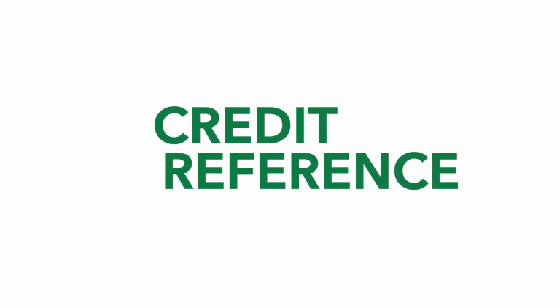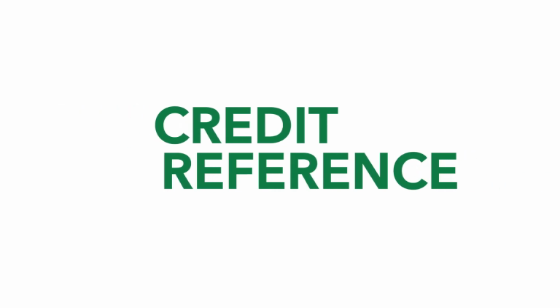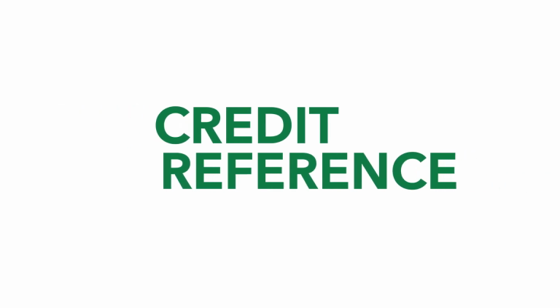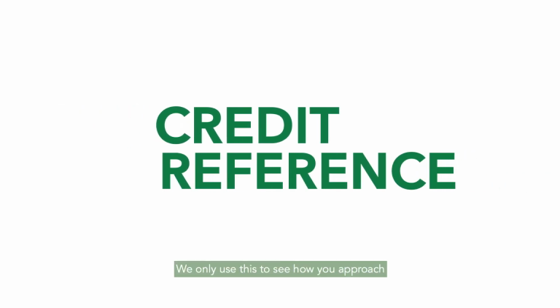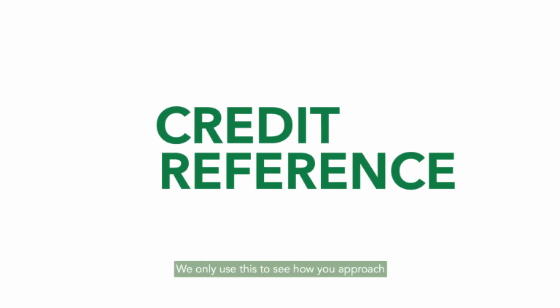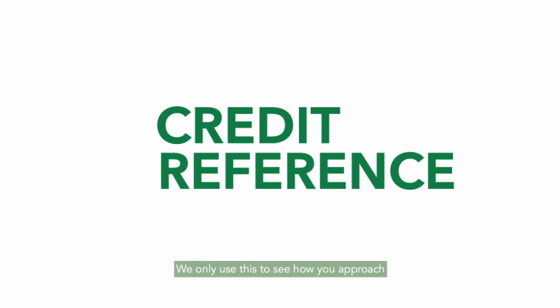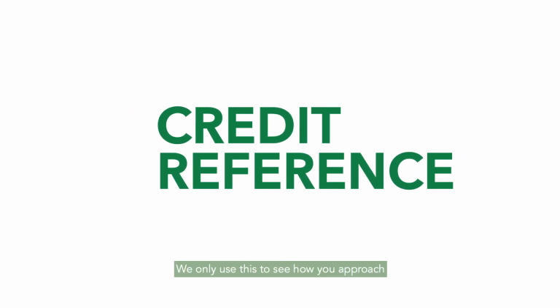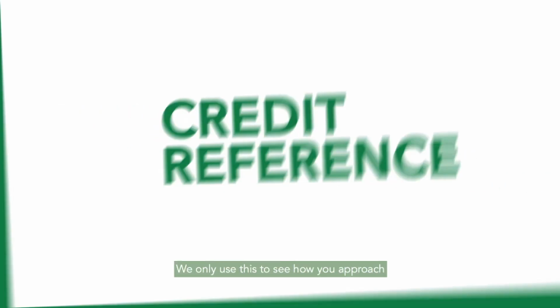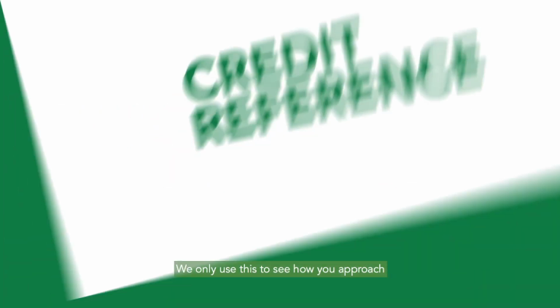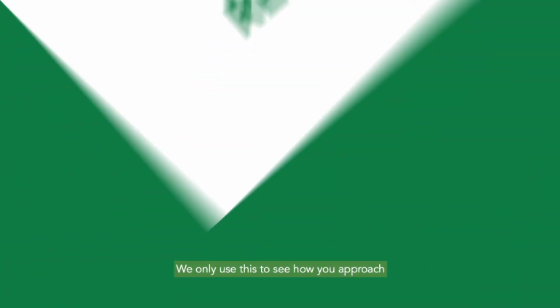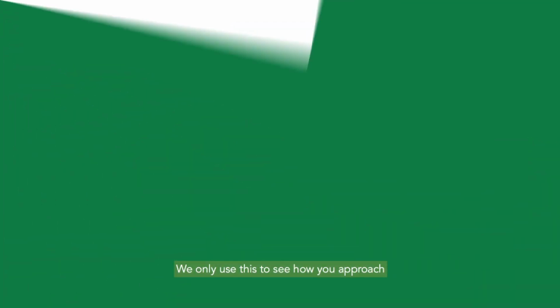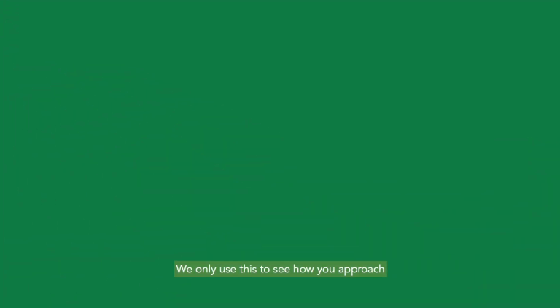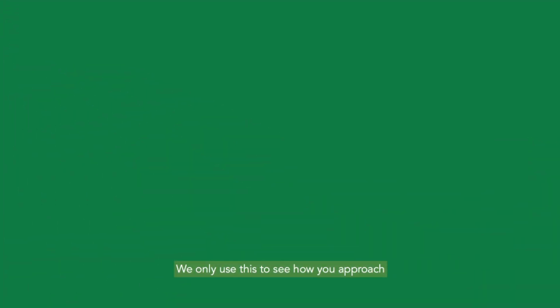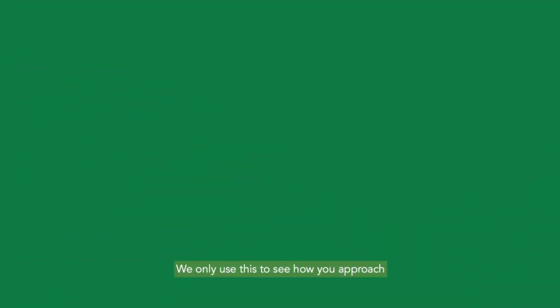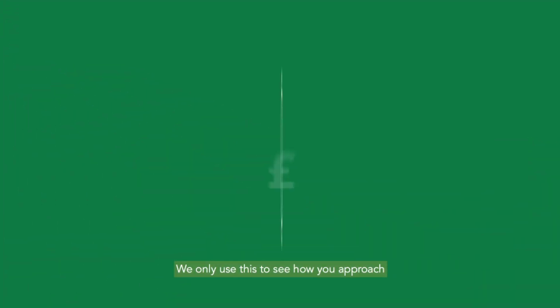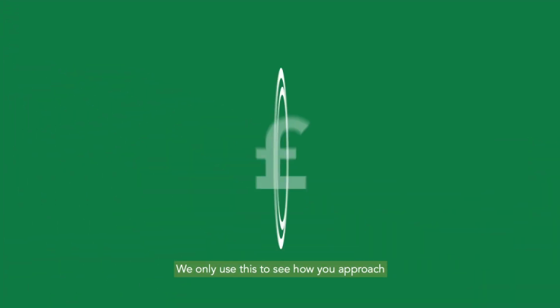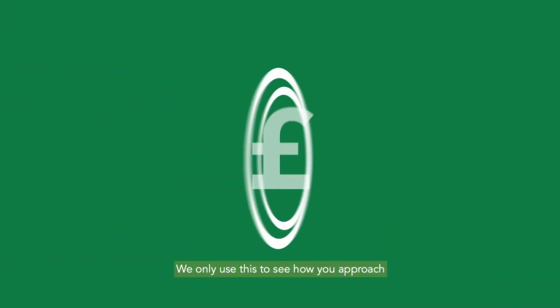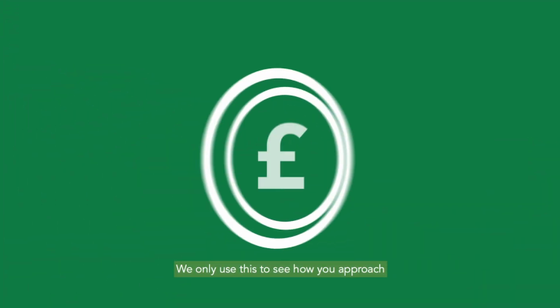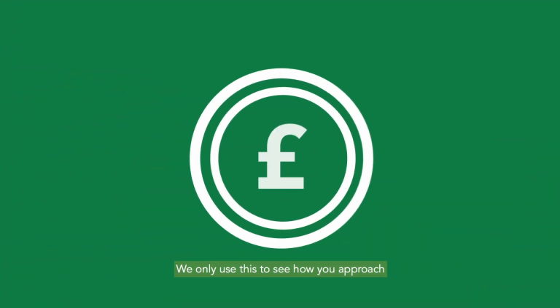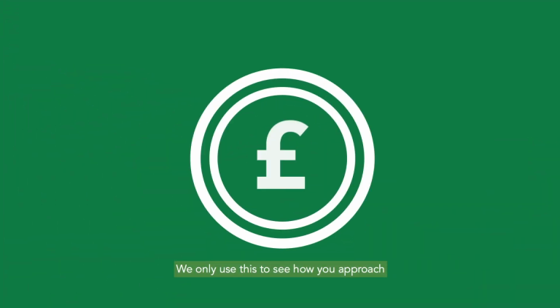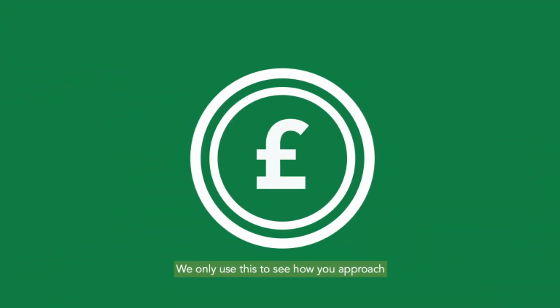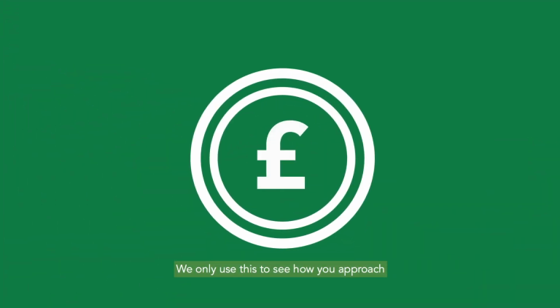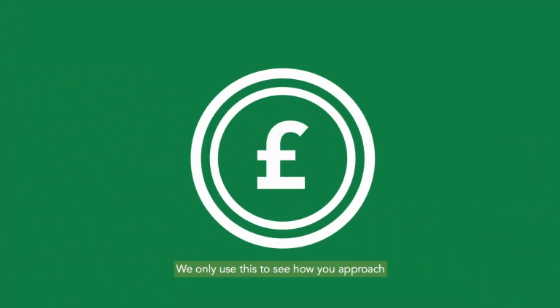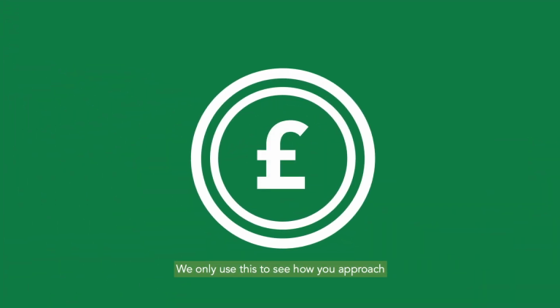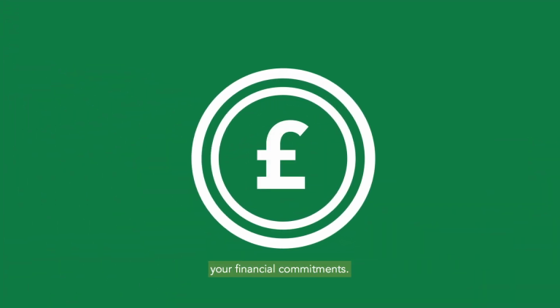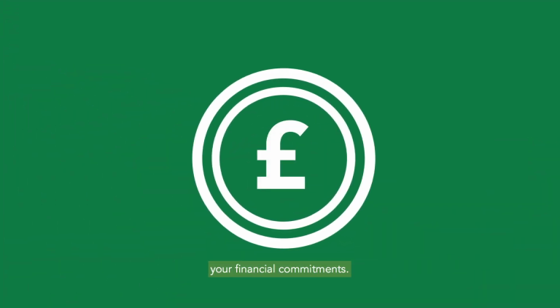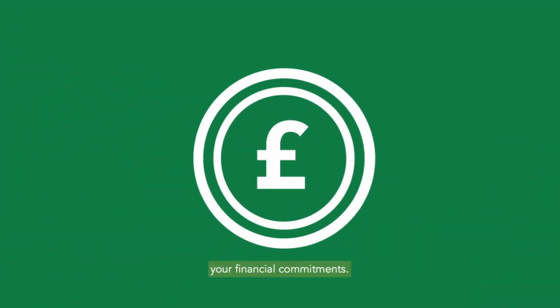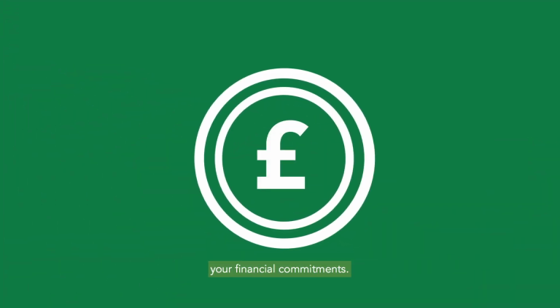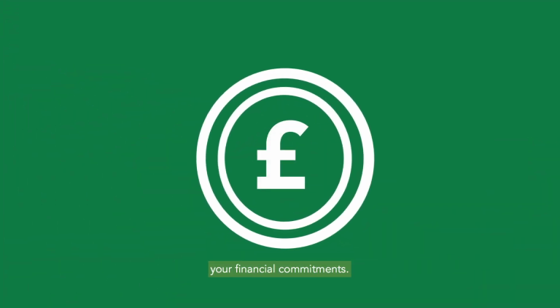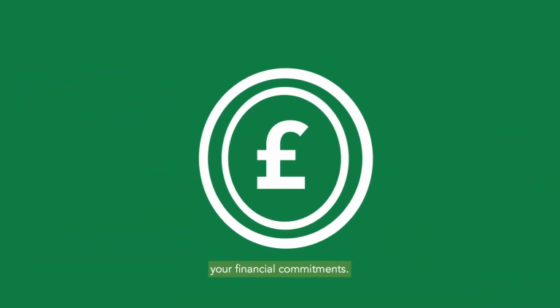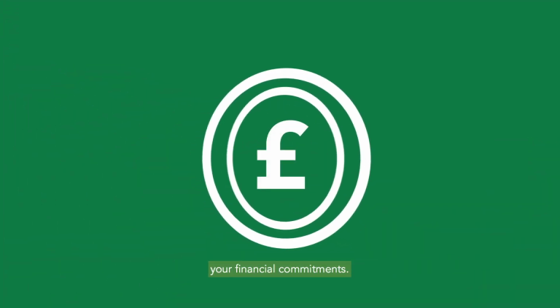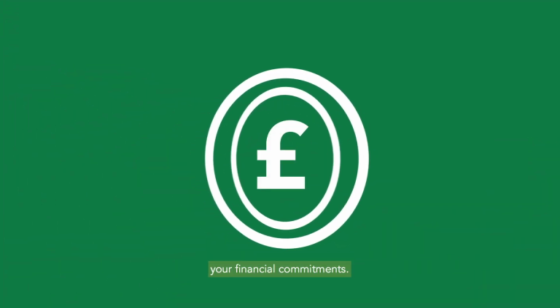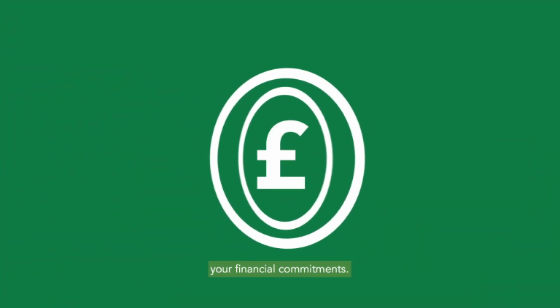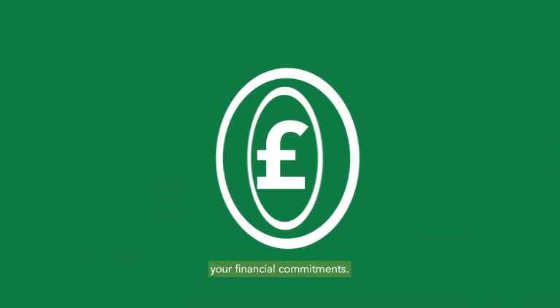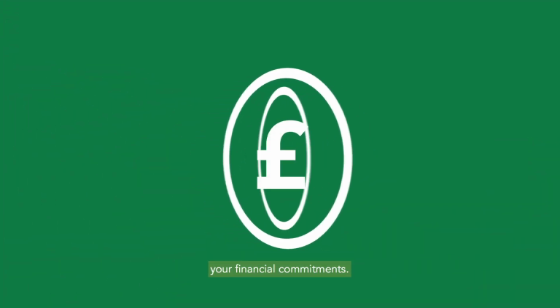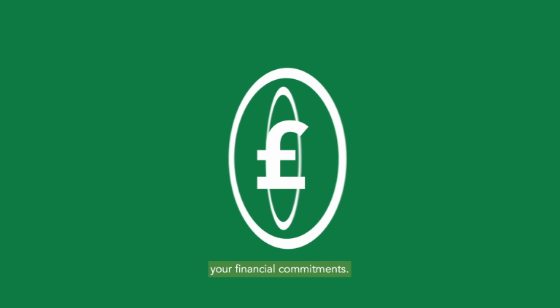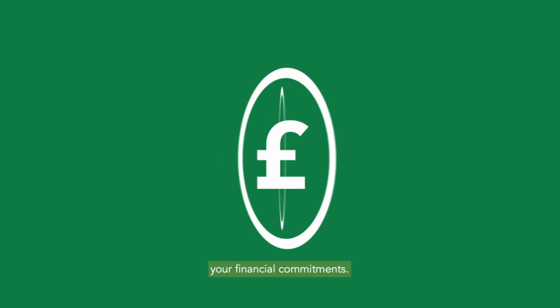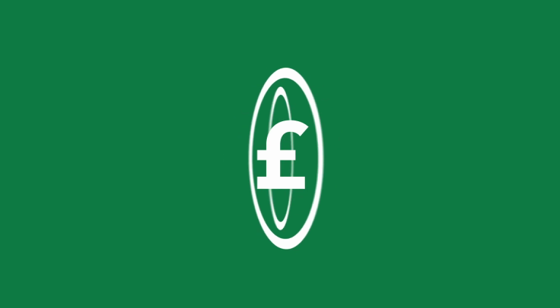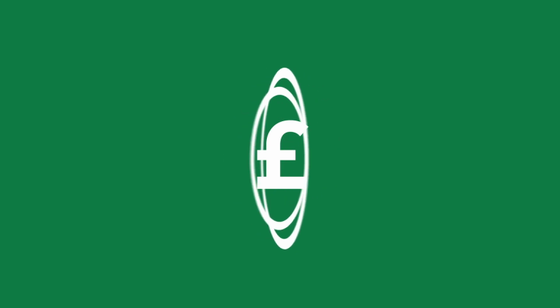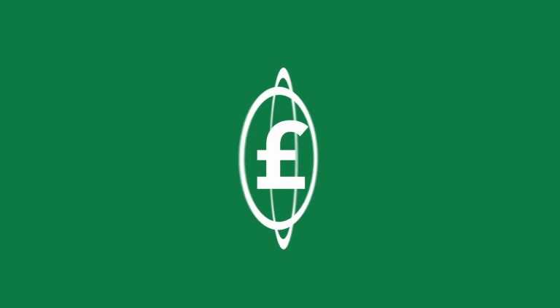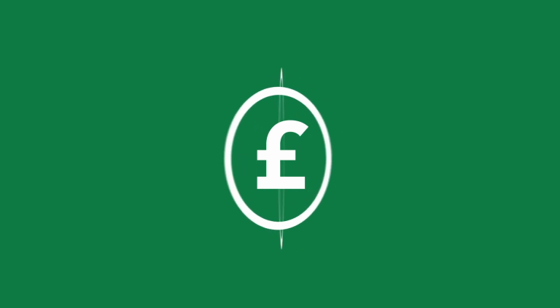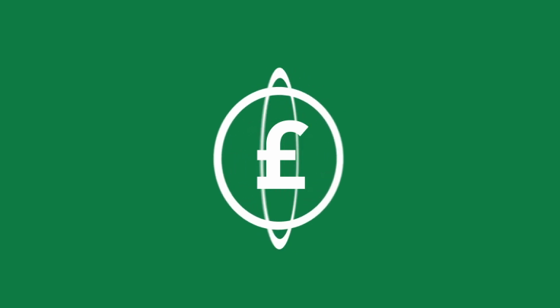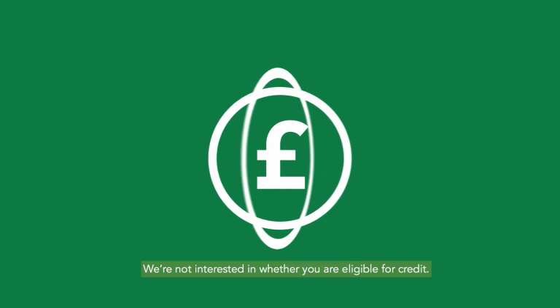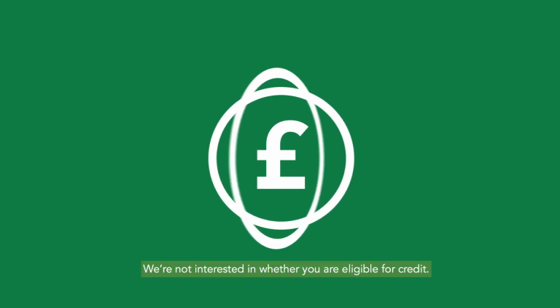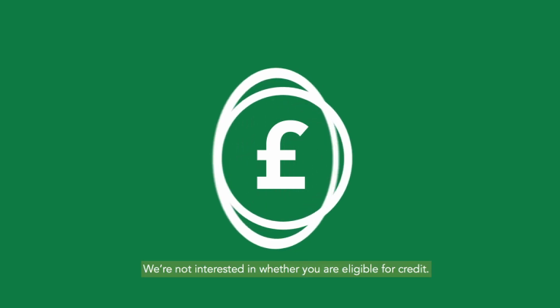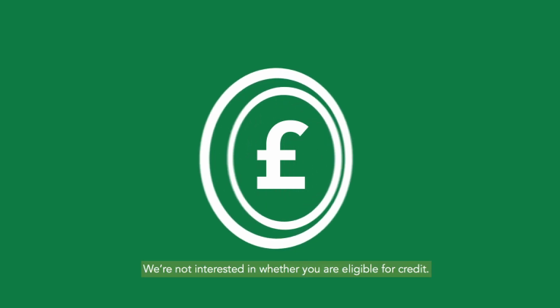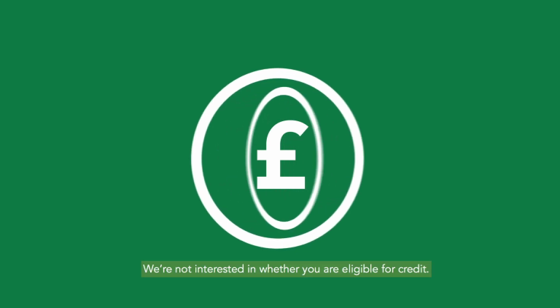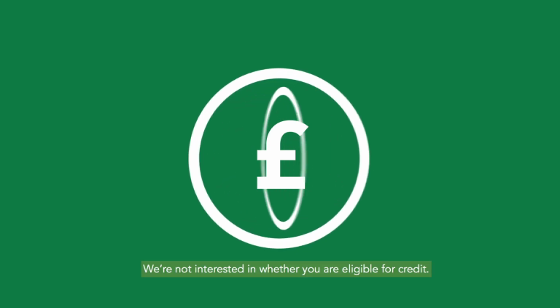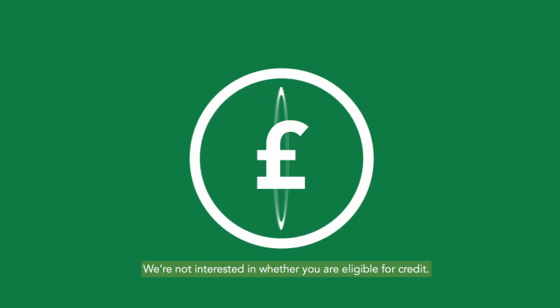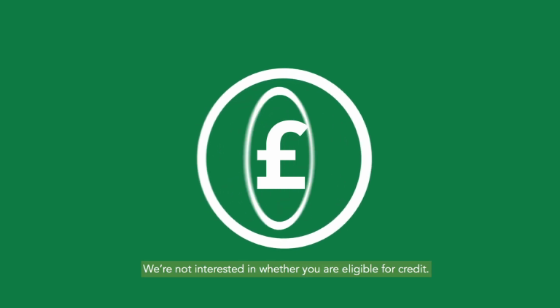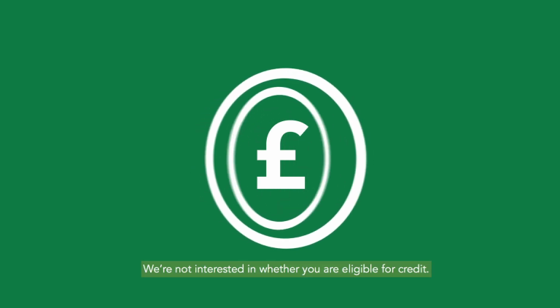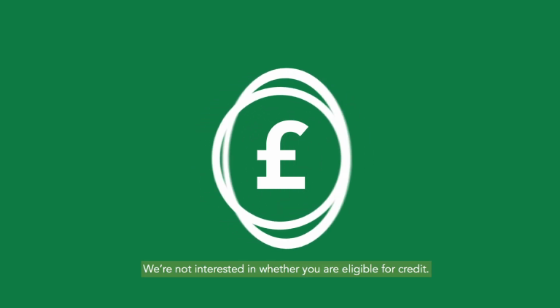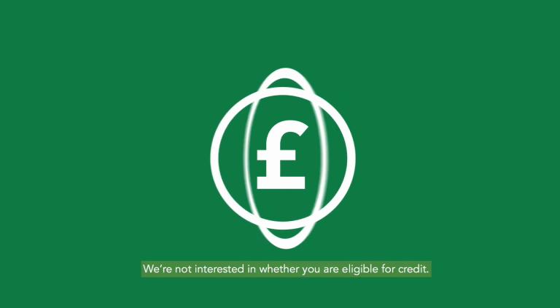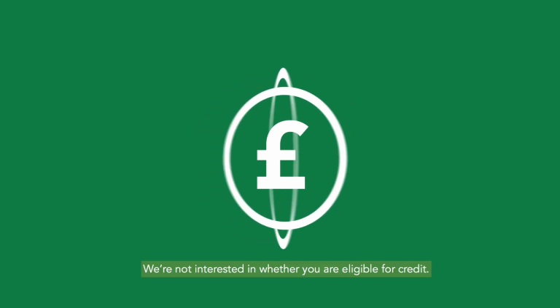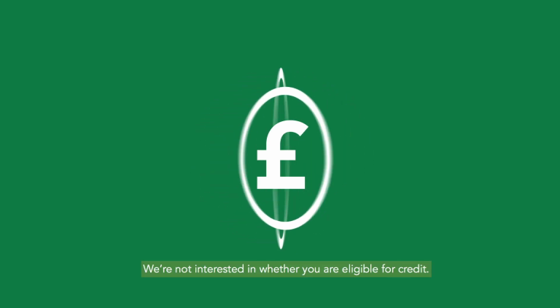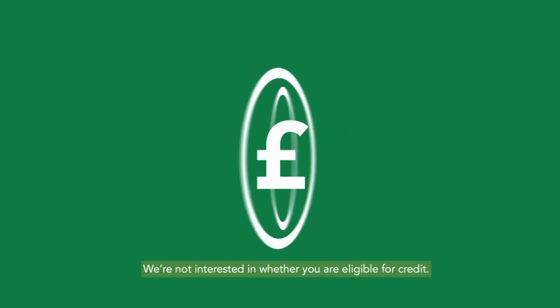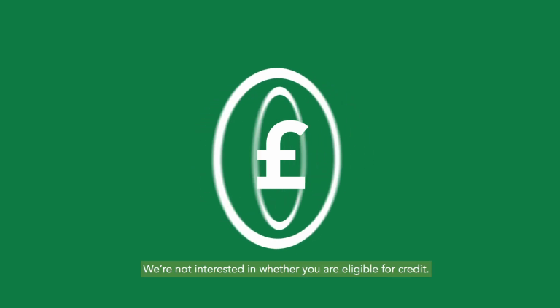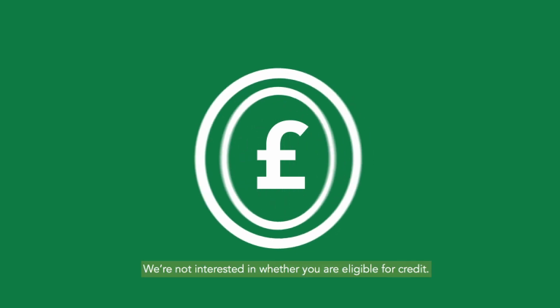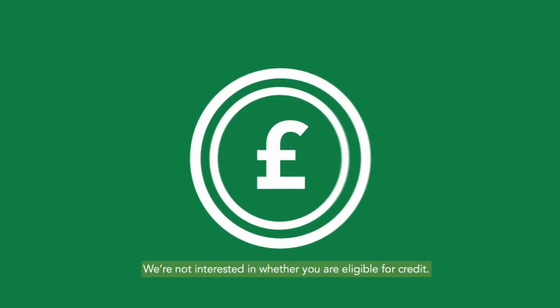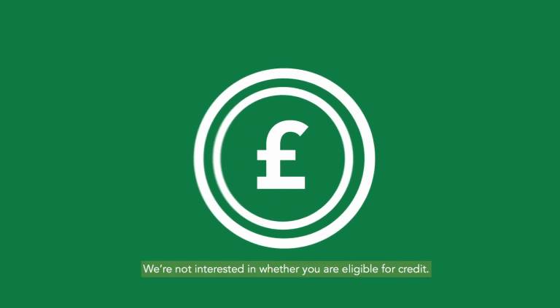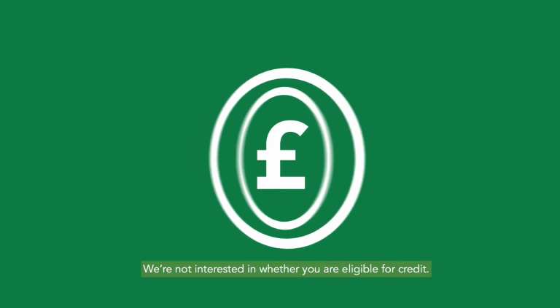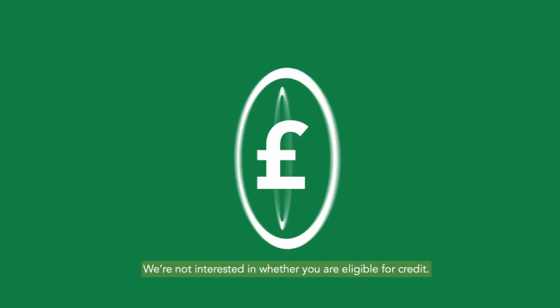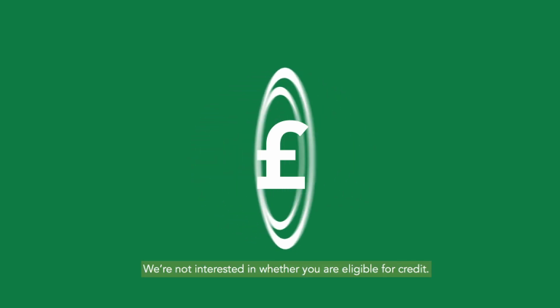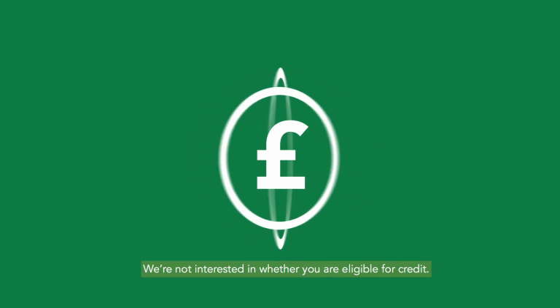We only use this to see how you approach your financial commitments. We're not interested in whether you are eligible for credit.